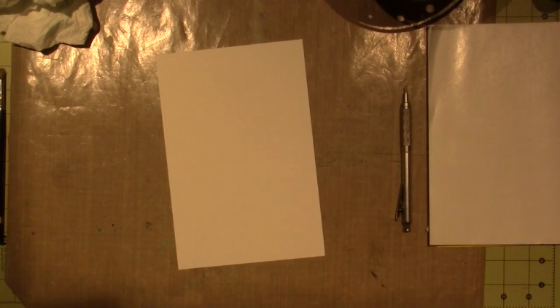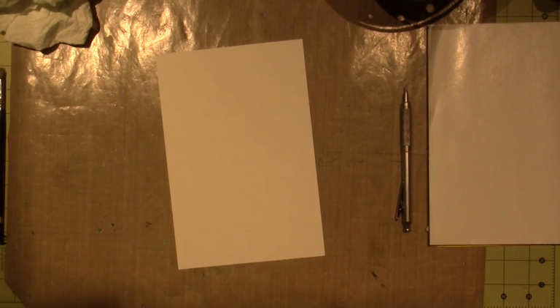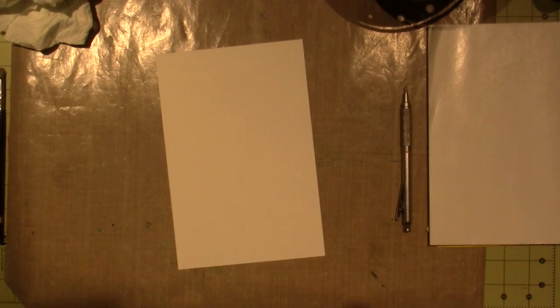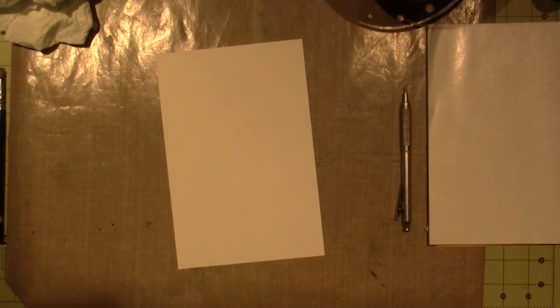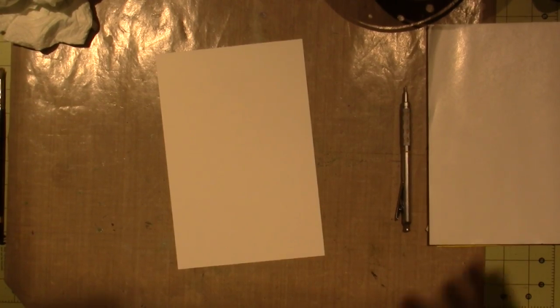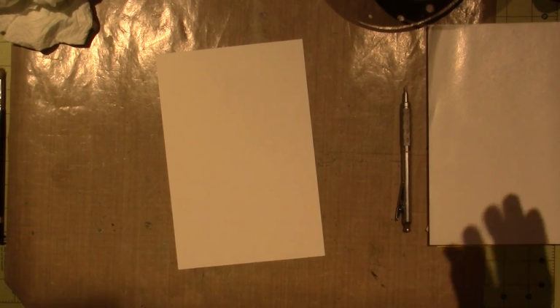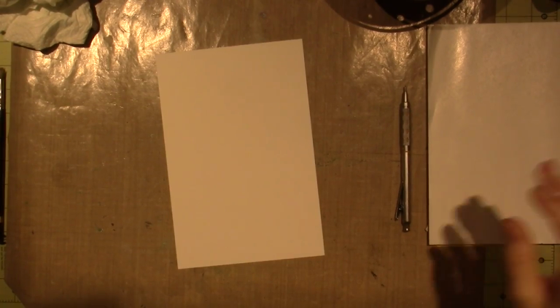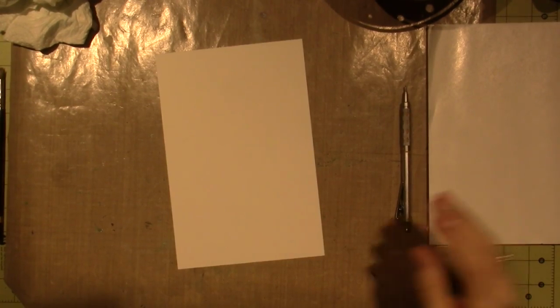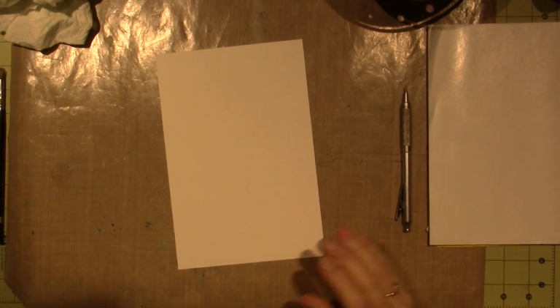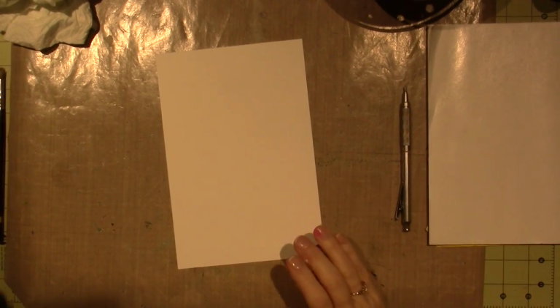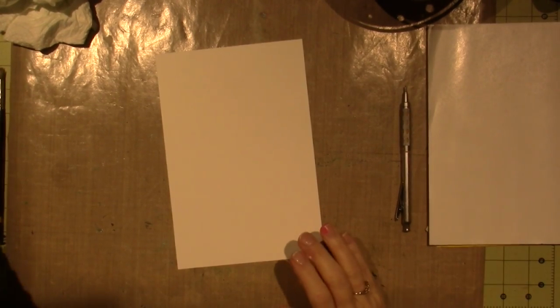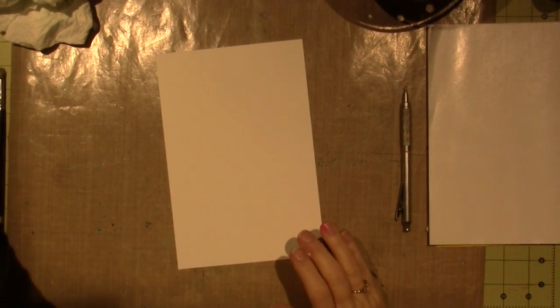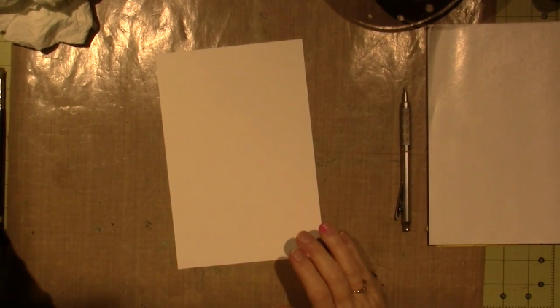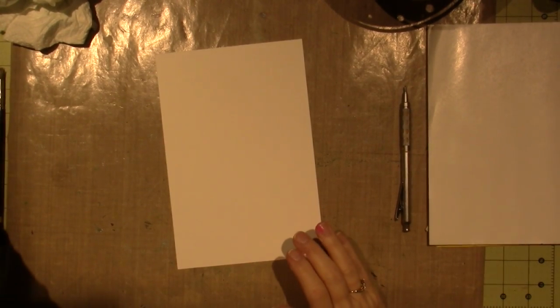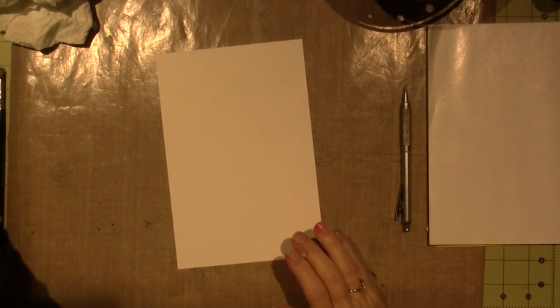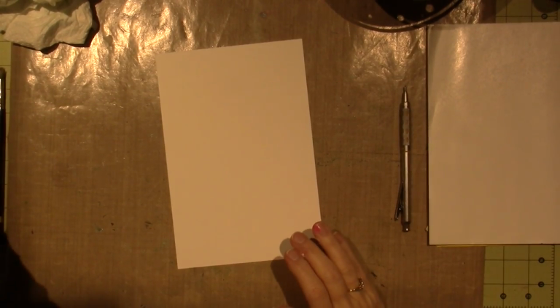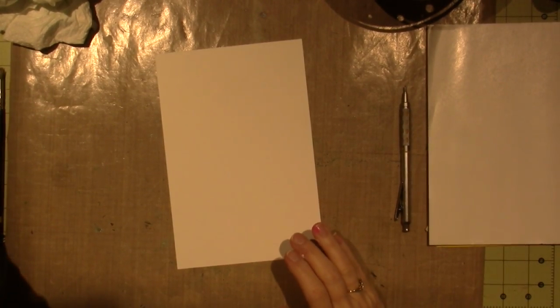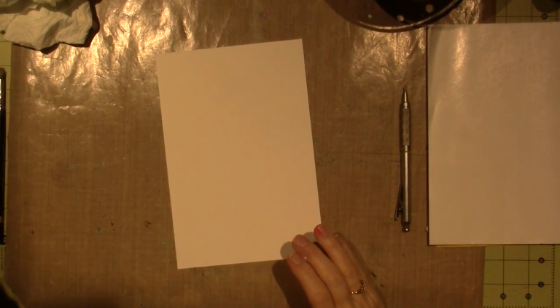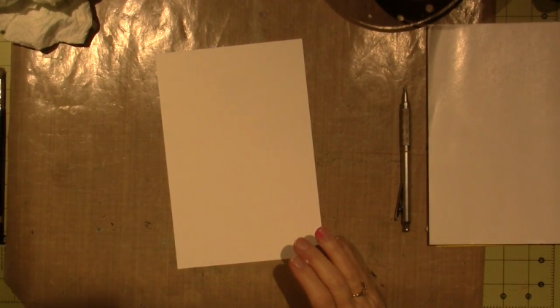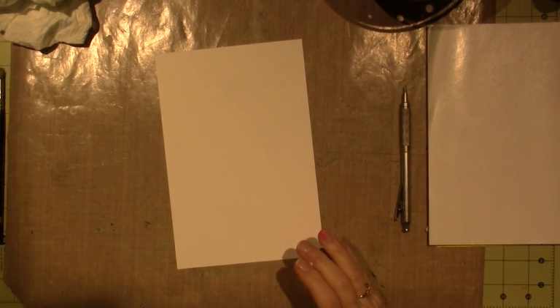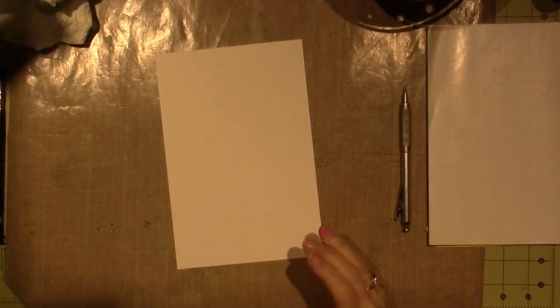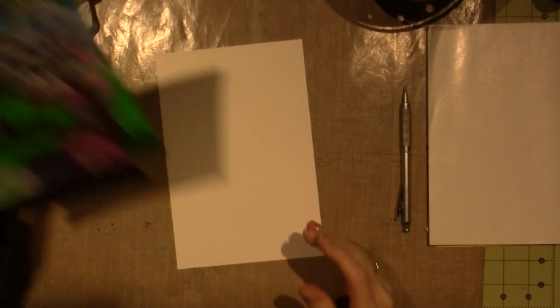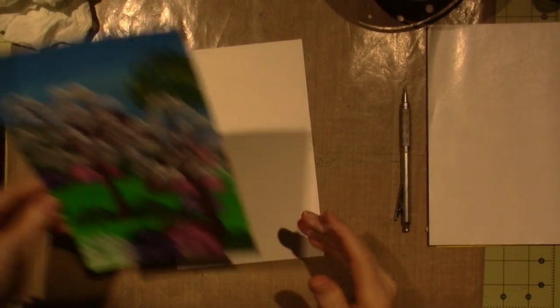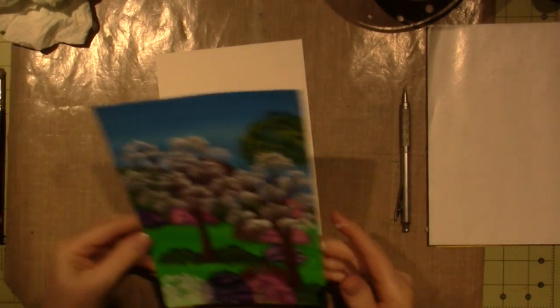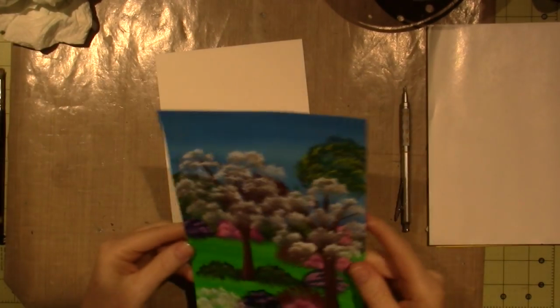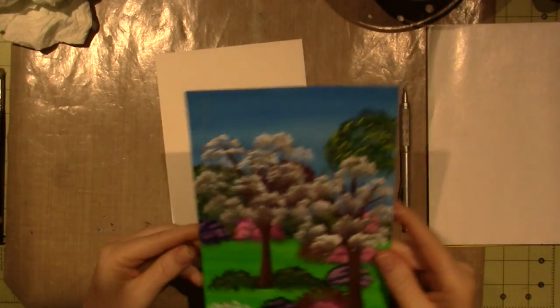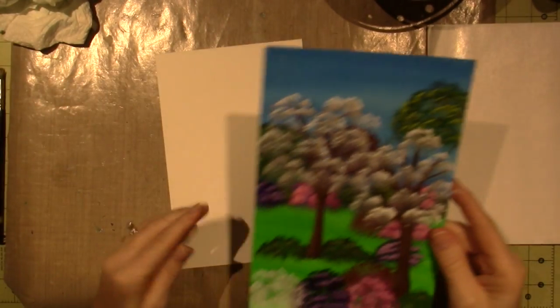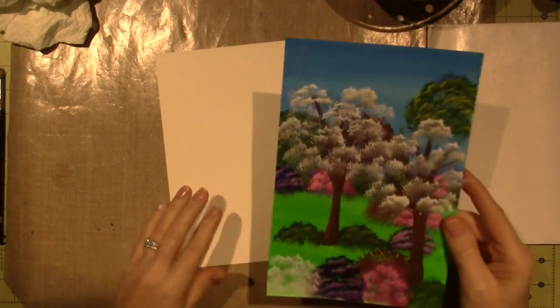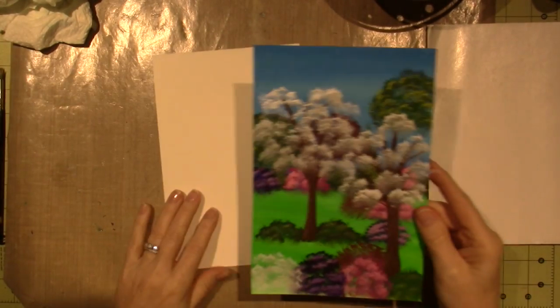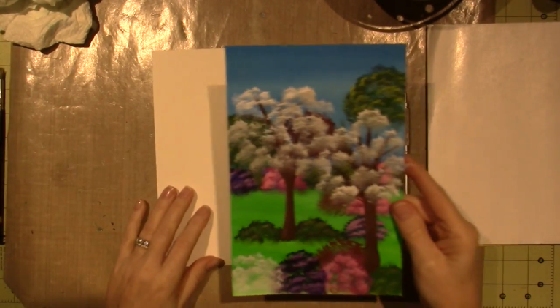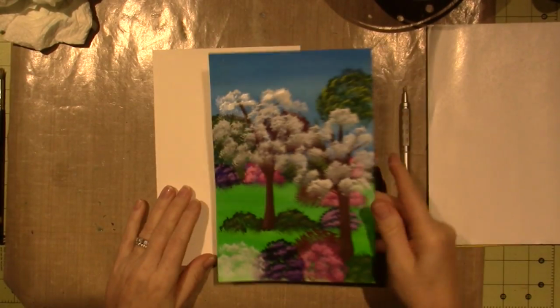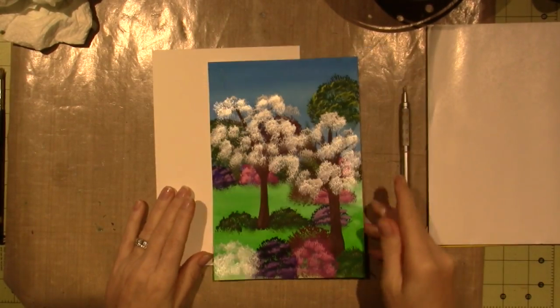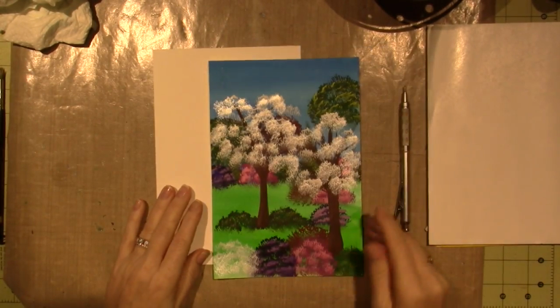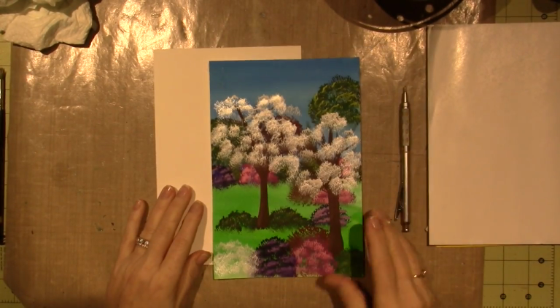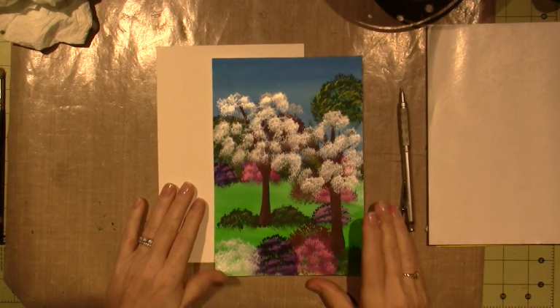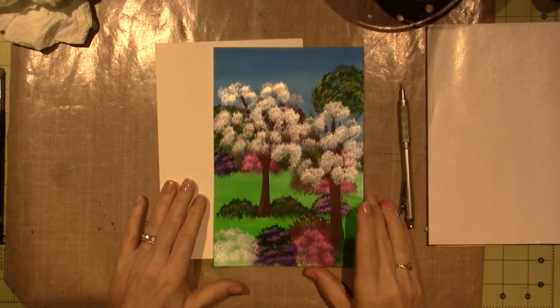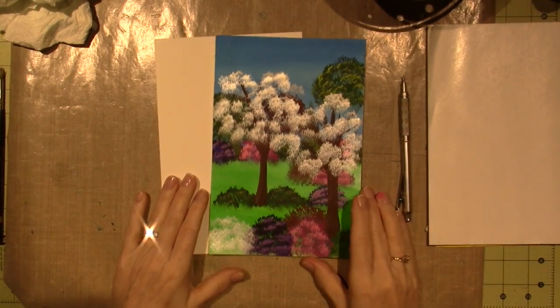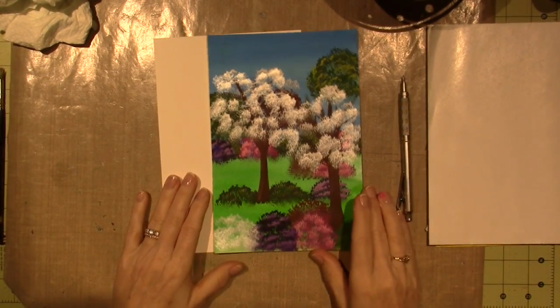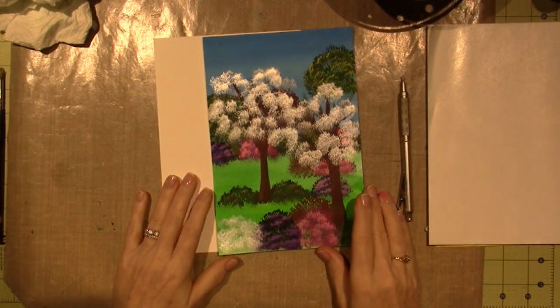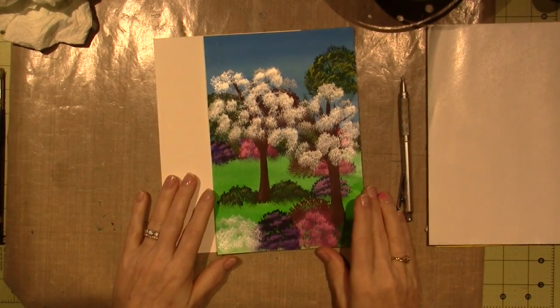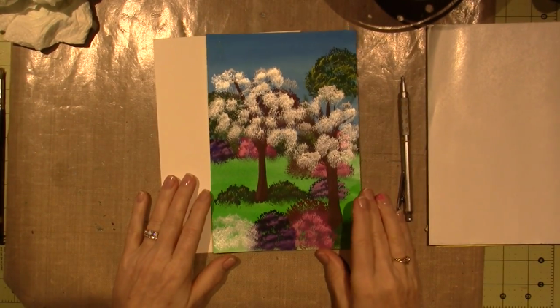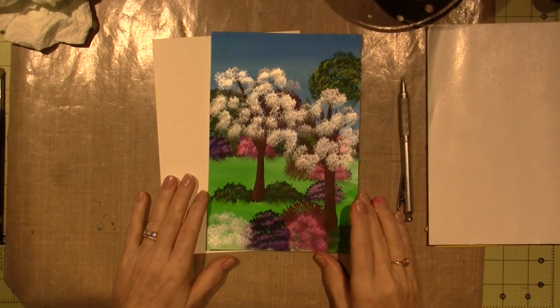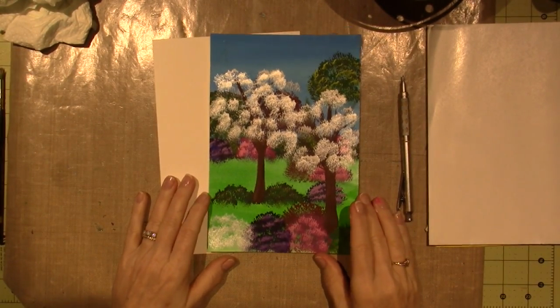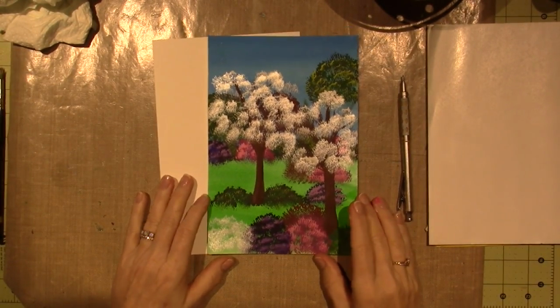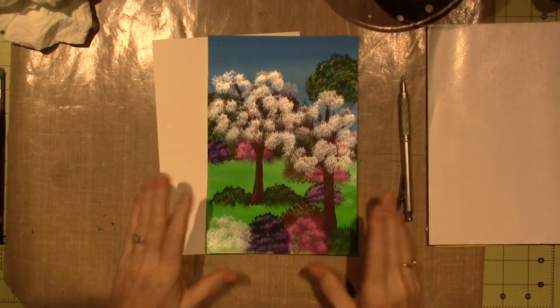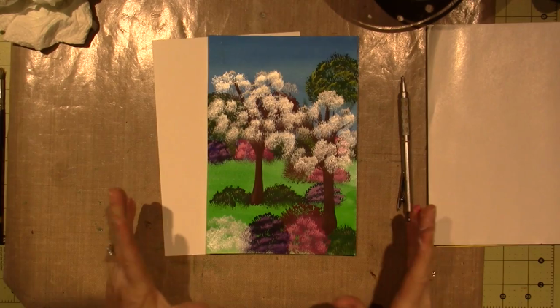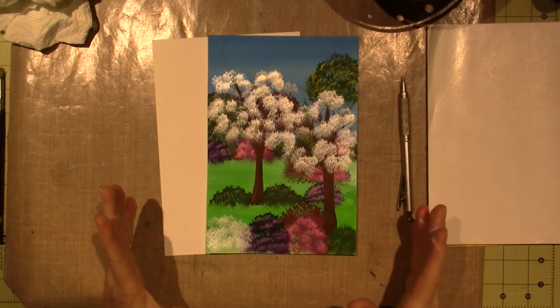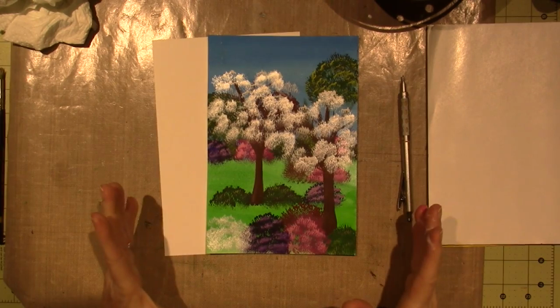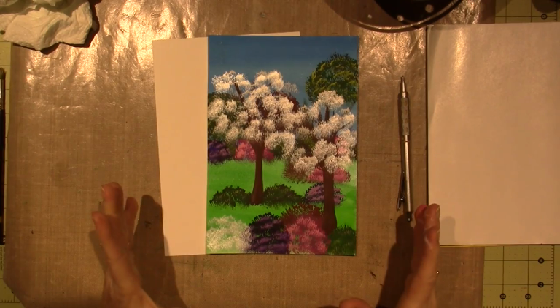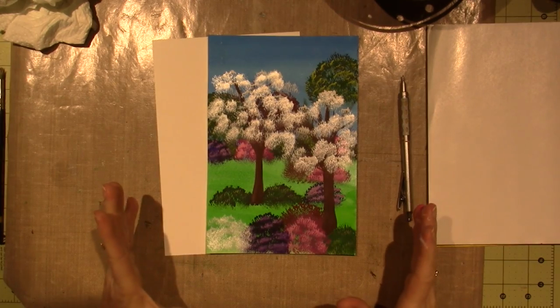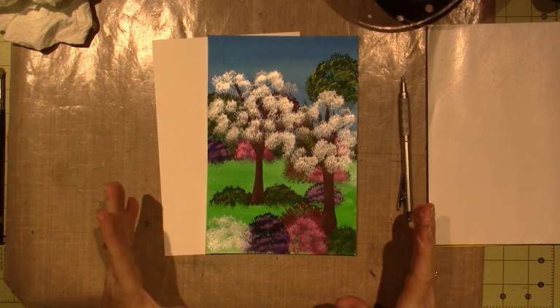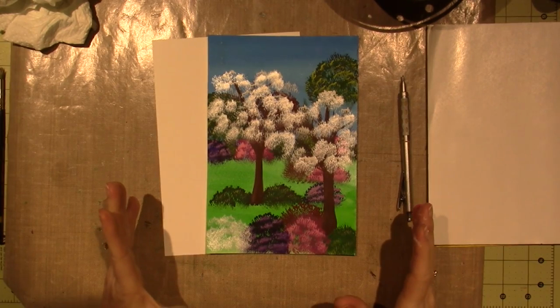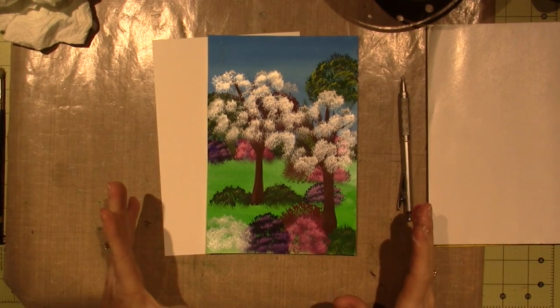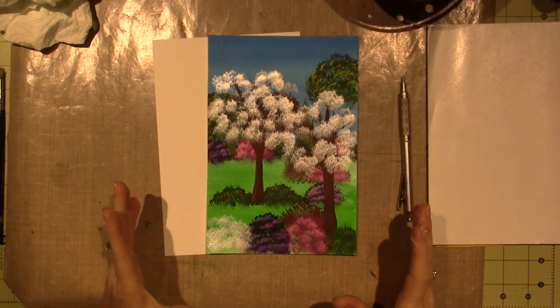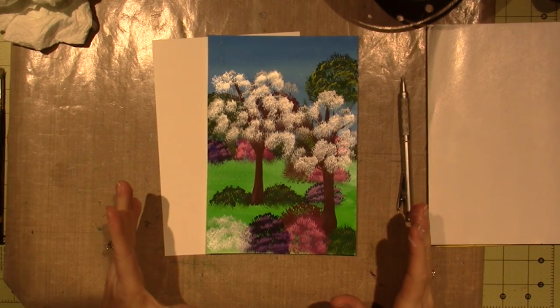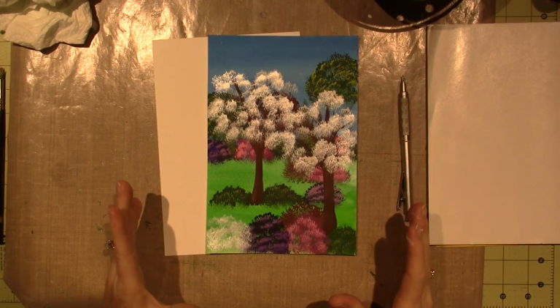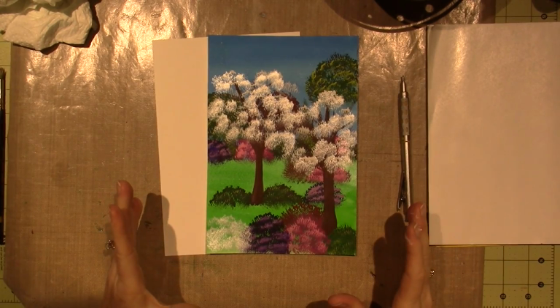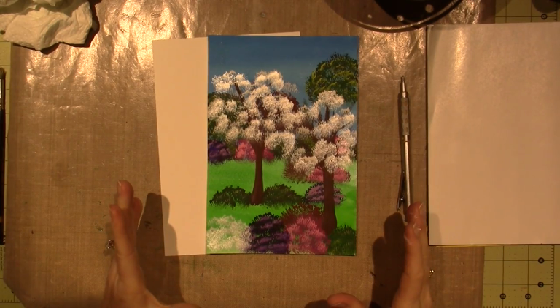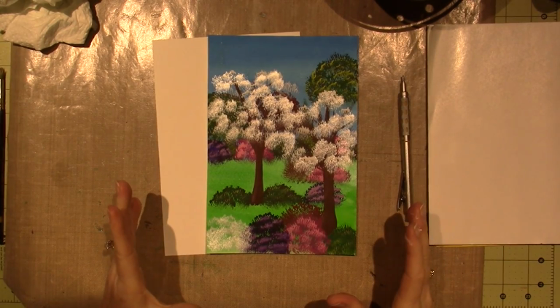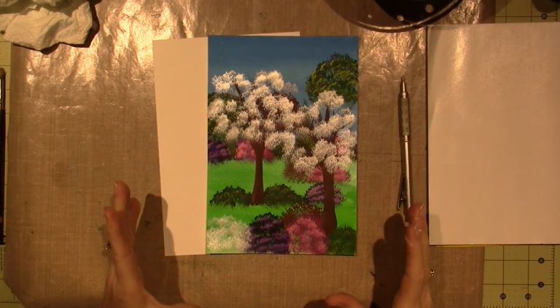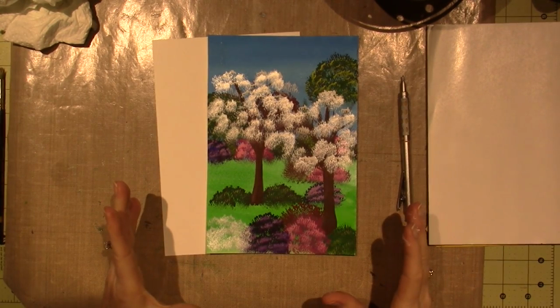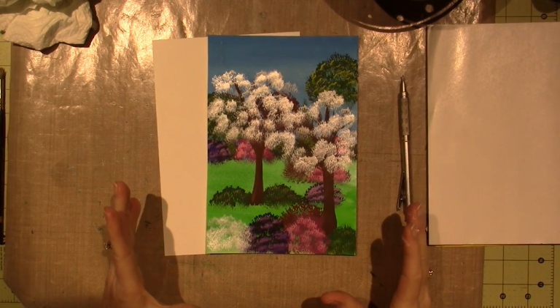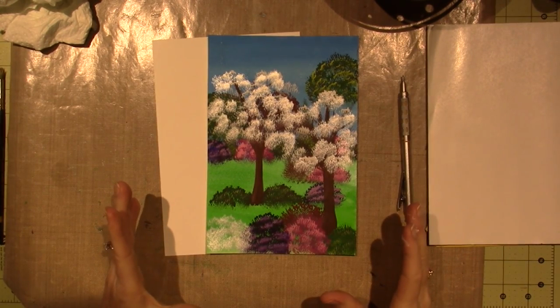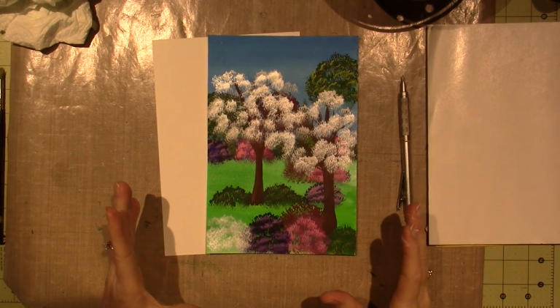Hello, it's Sarah, and this is what I've come up with for our April Art Journal page.